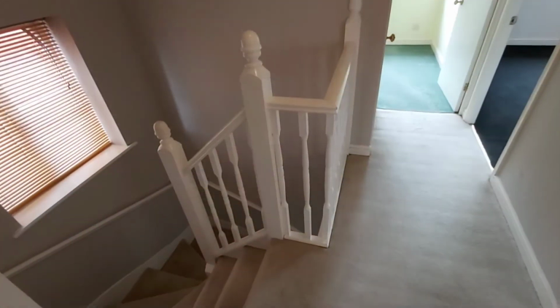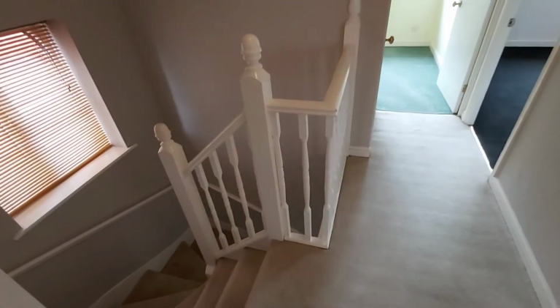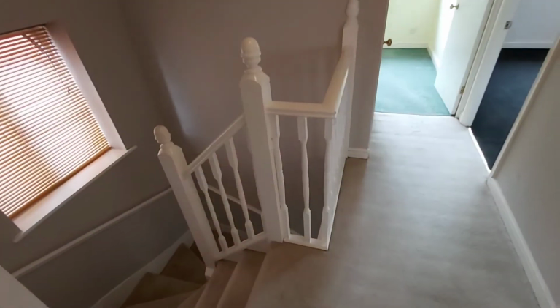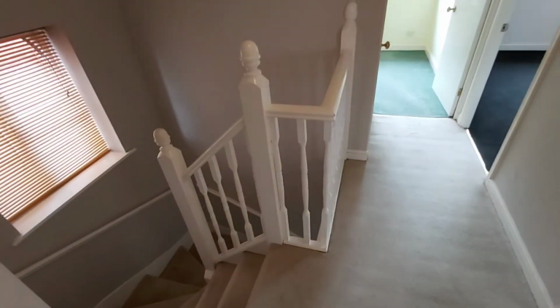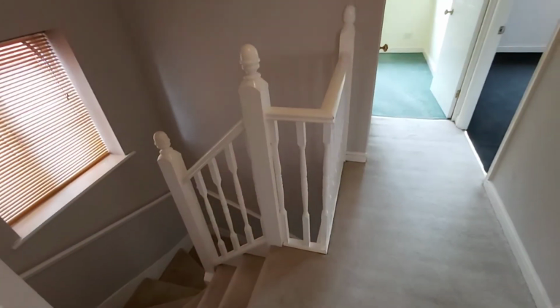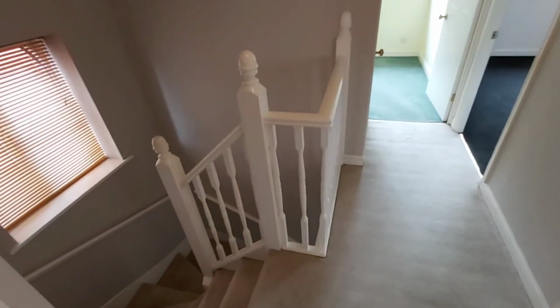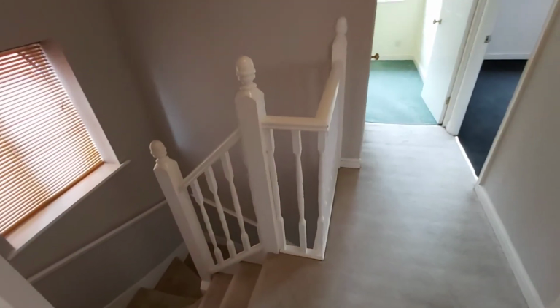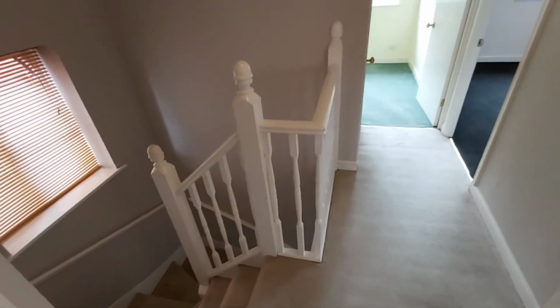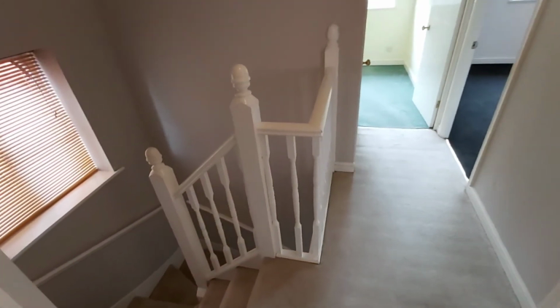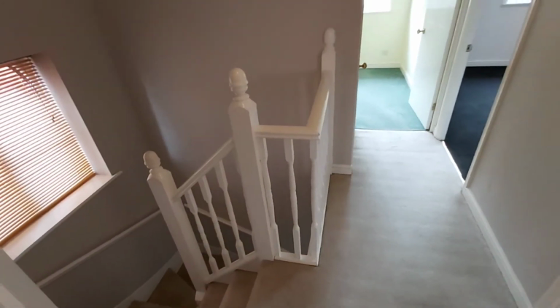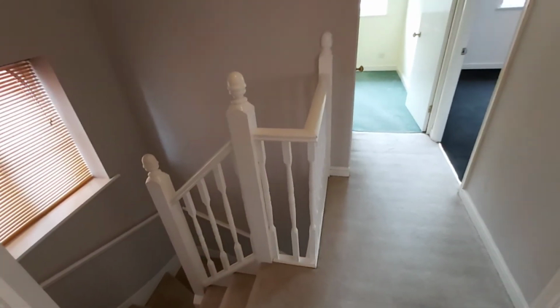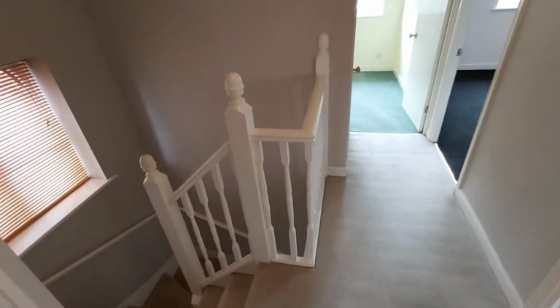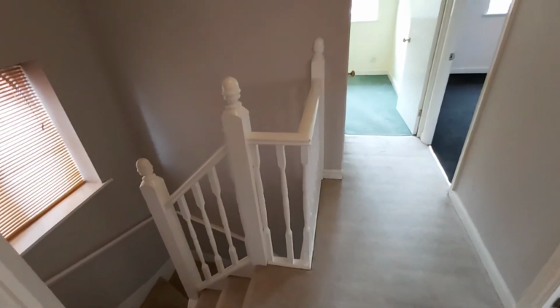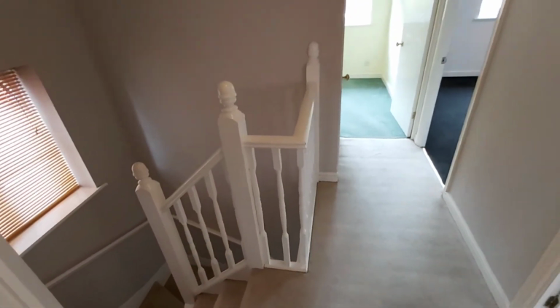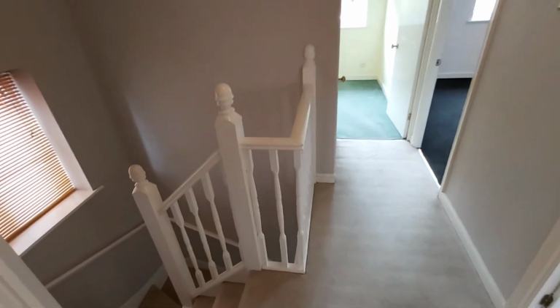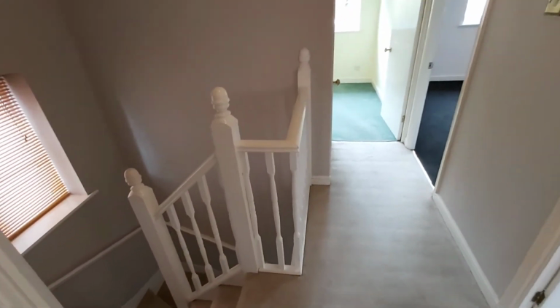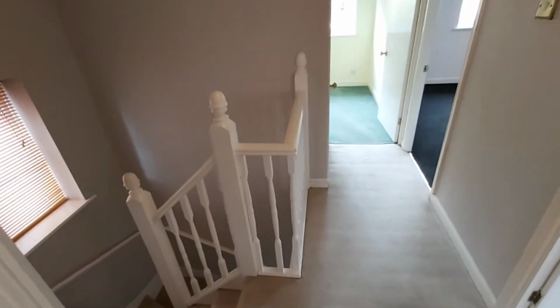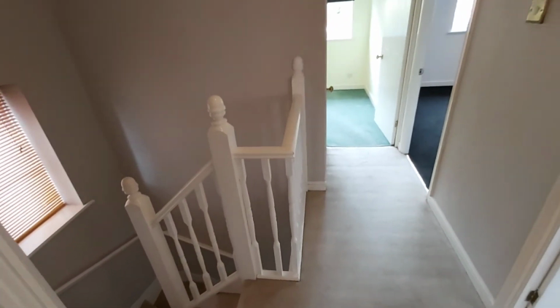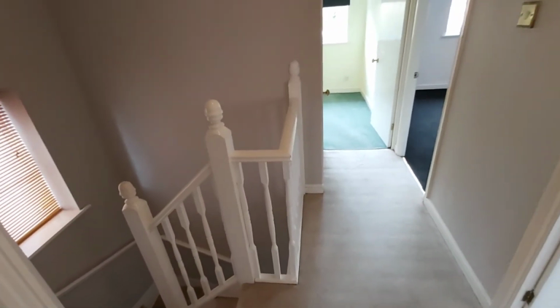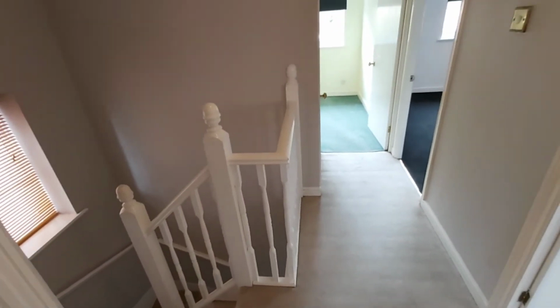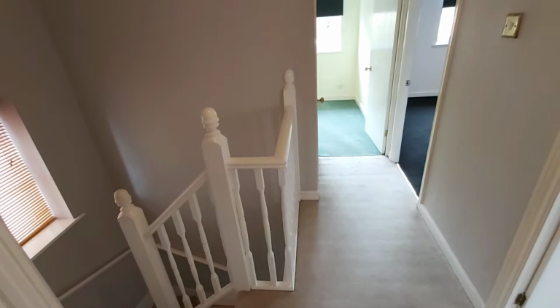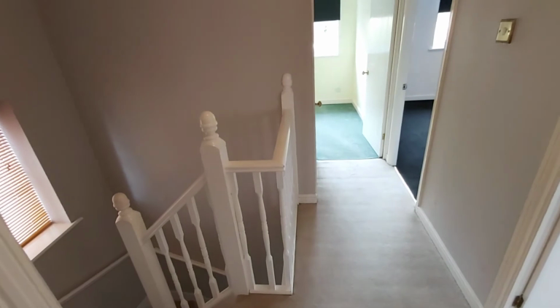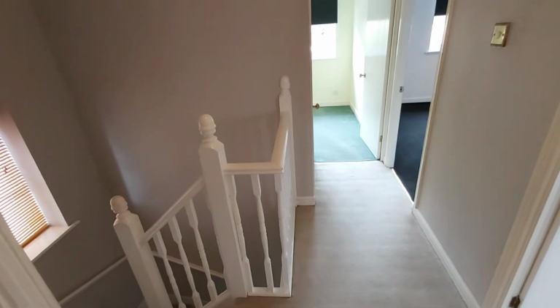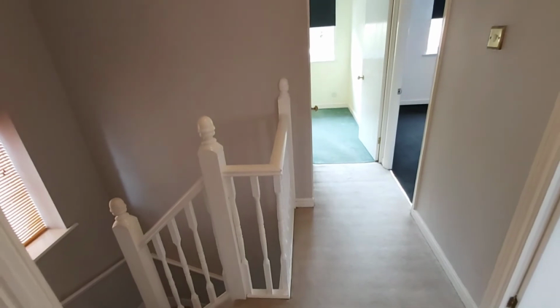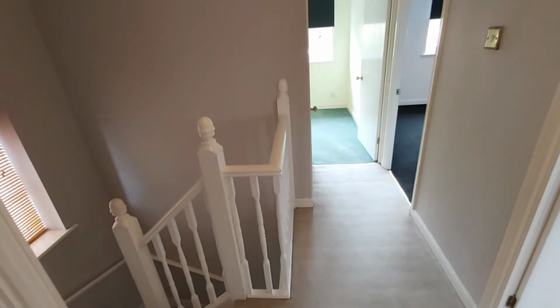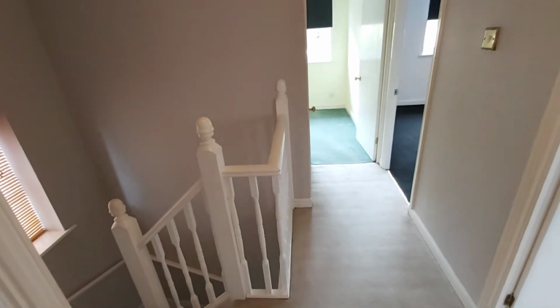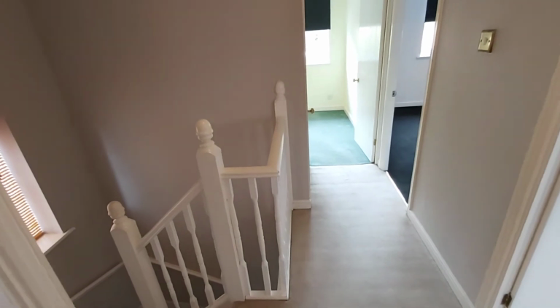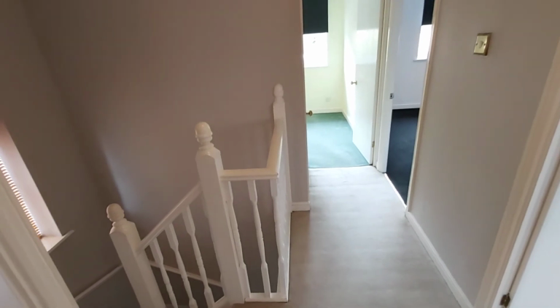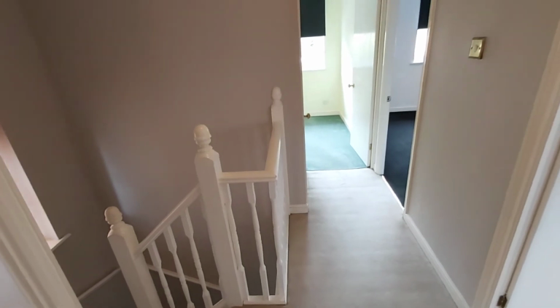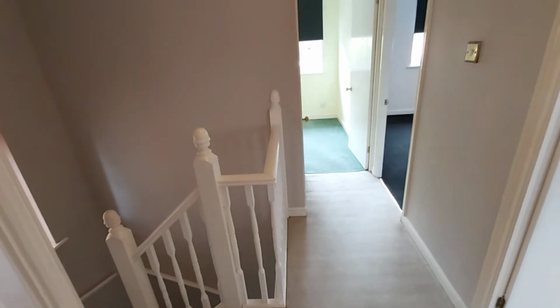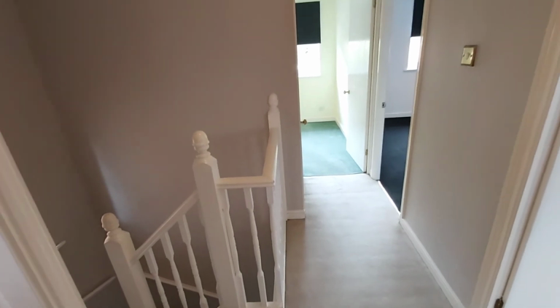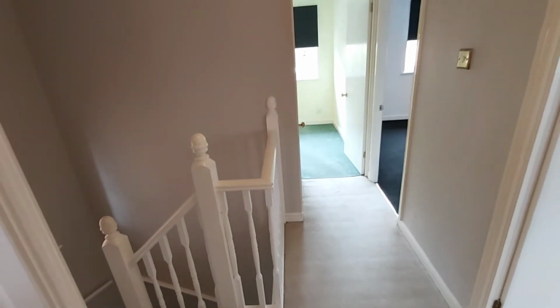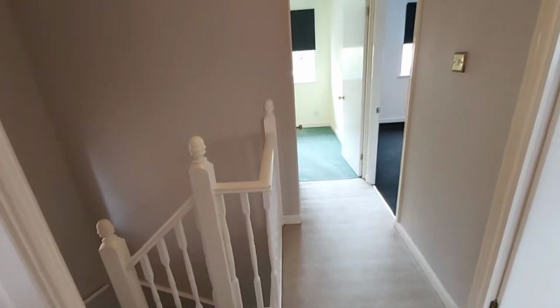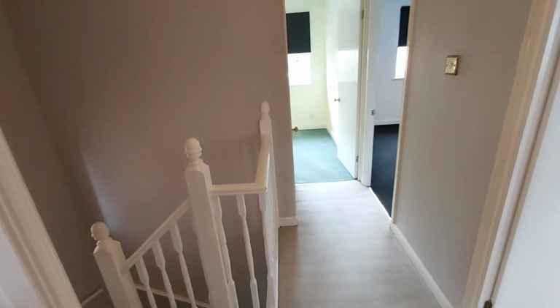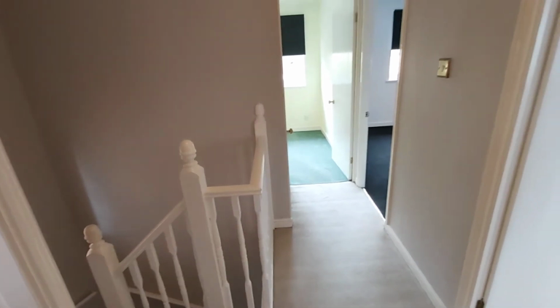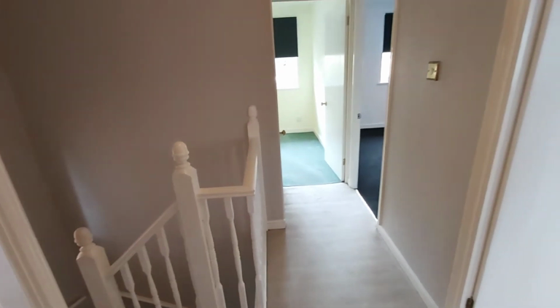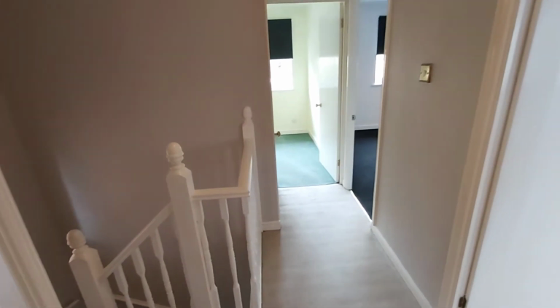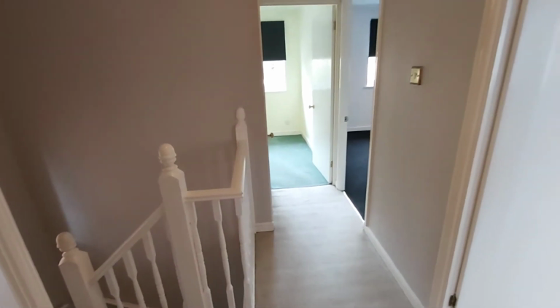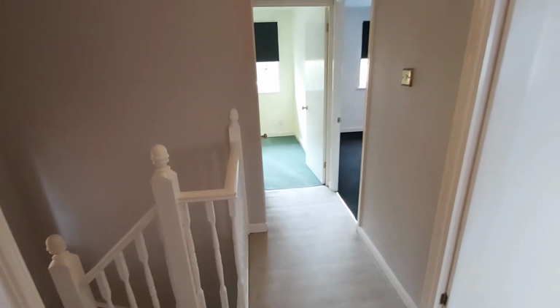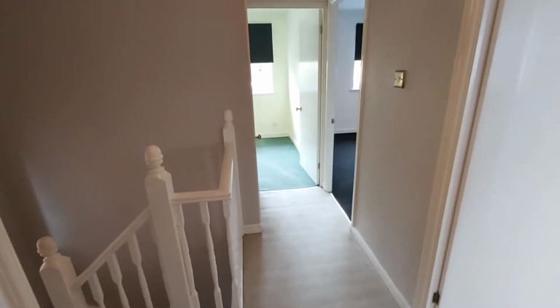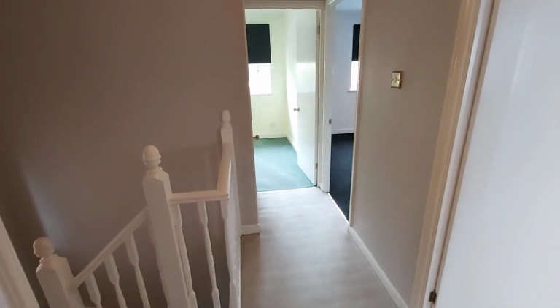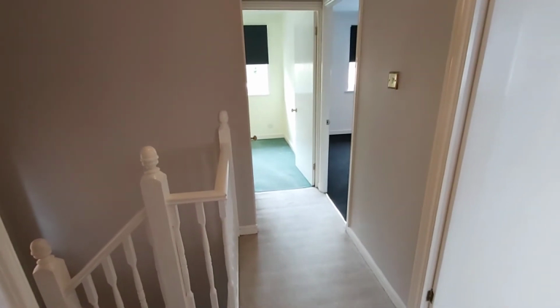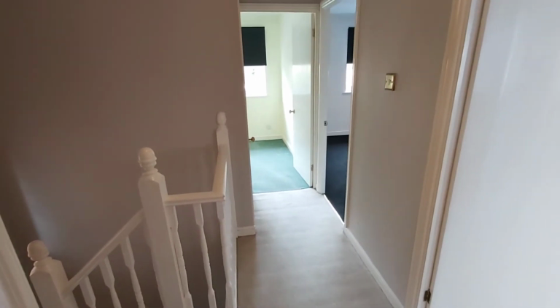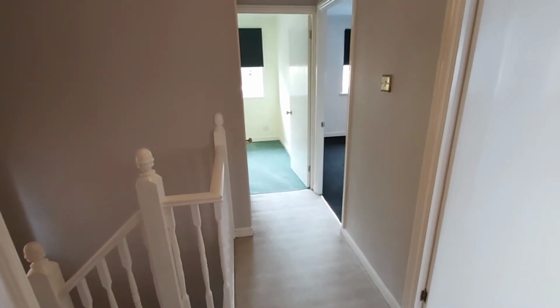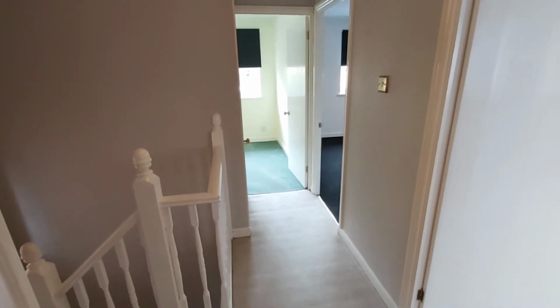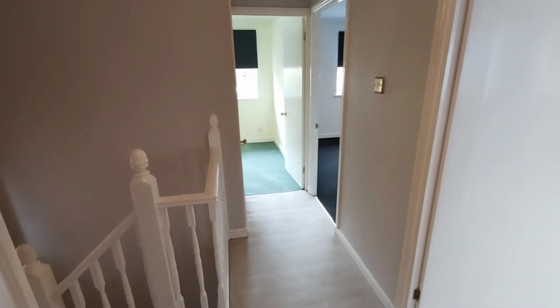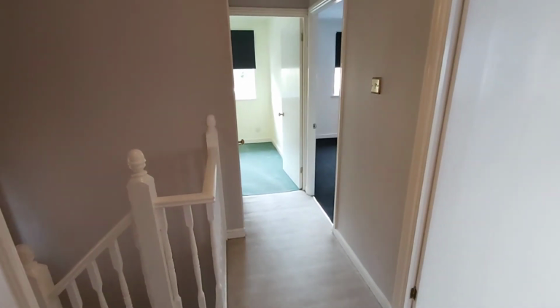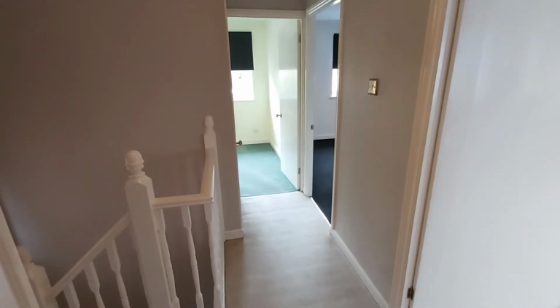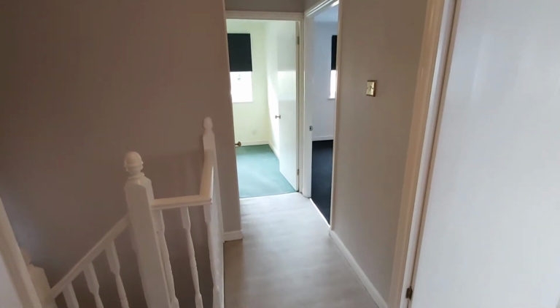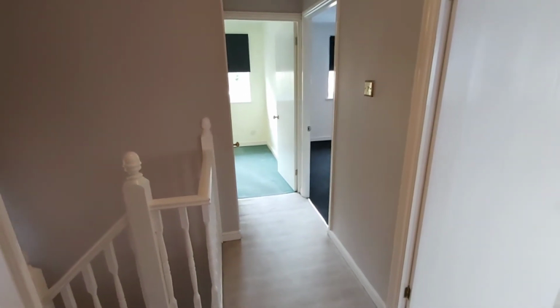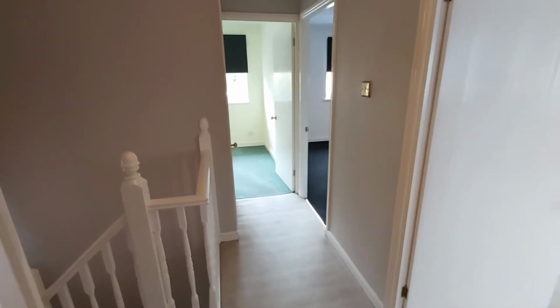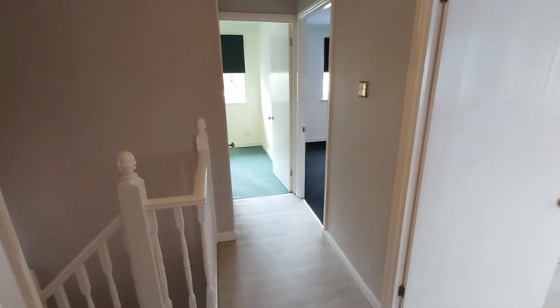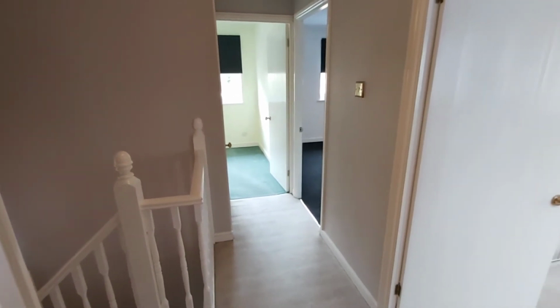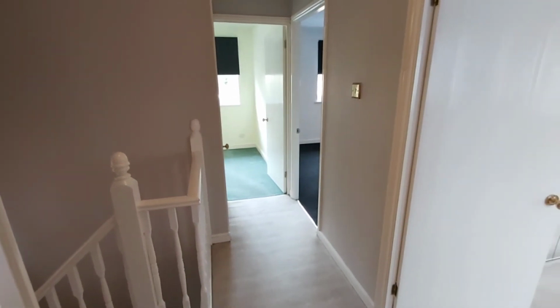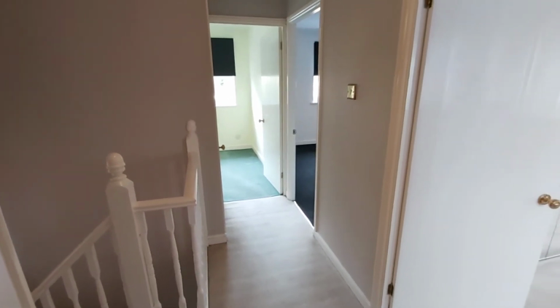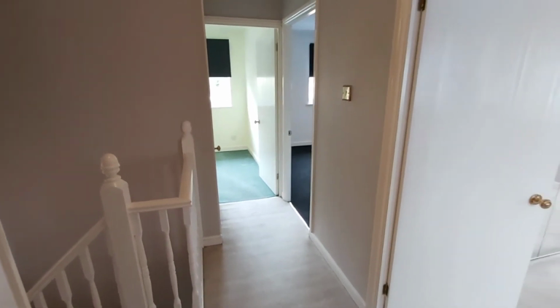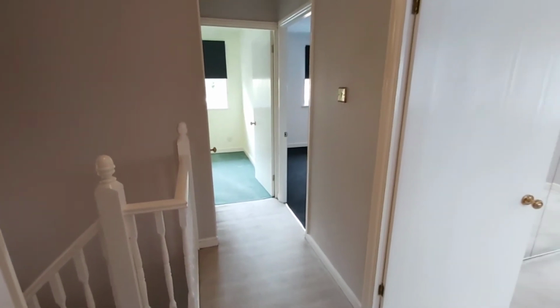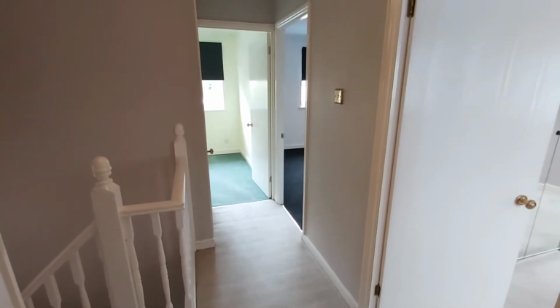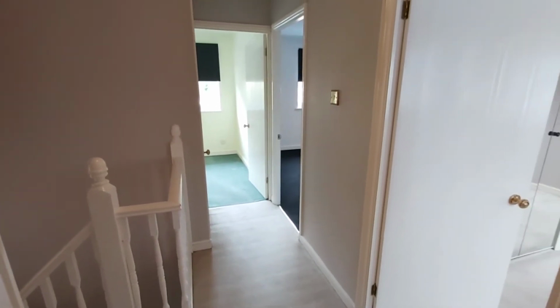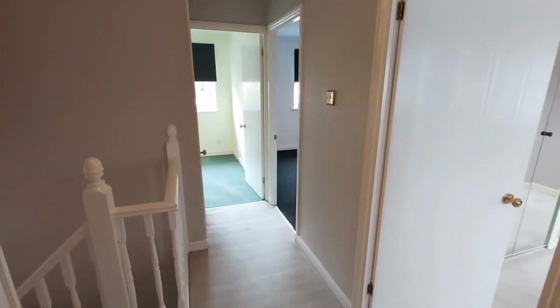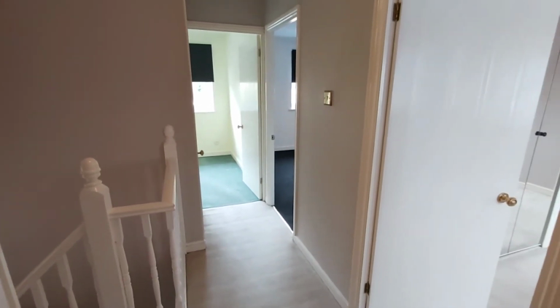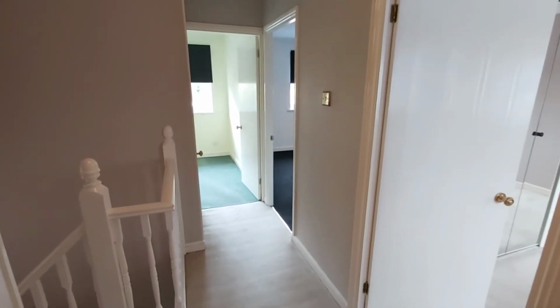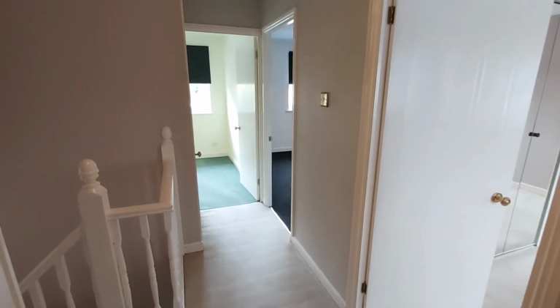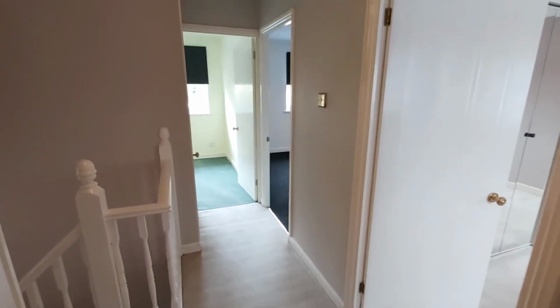We're now up on the first floor landing. We've got access to the family bathroom and the three bedrooms.